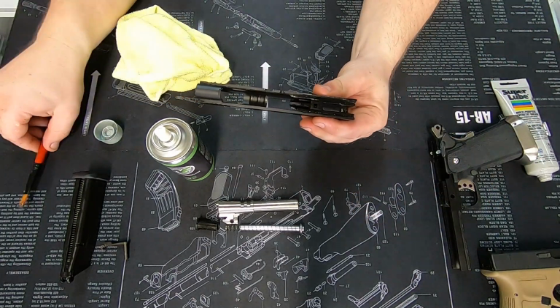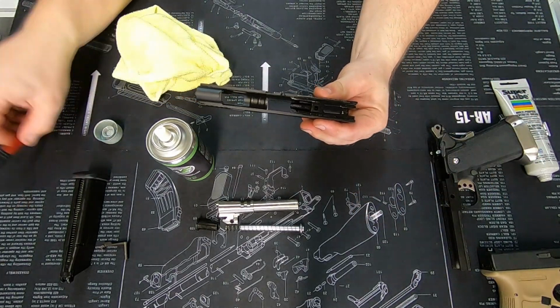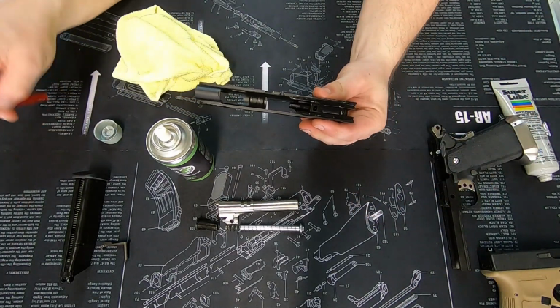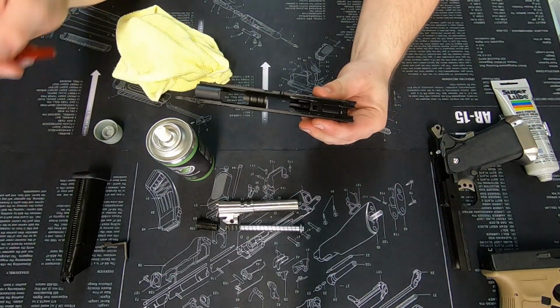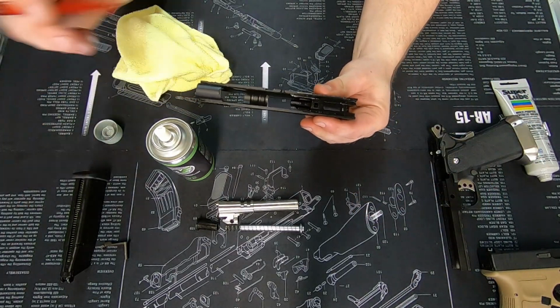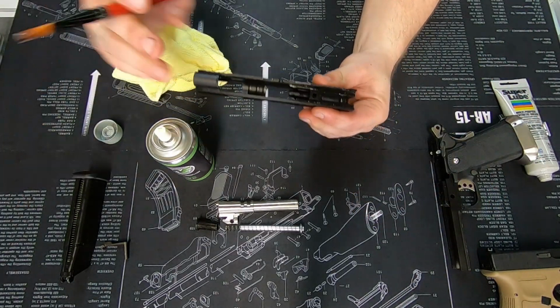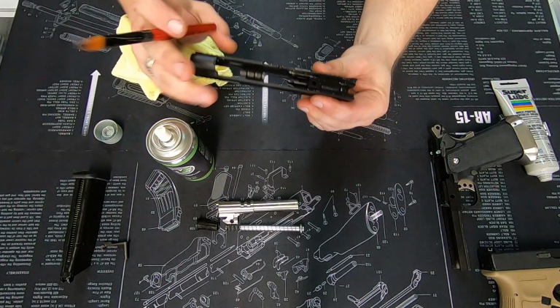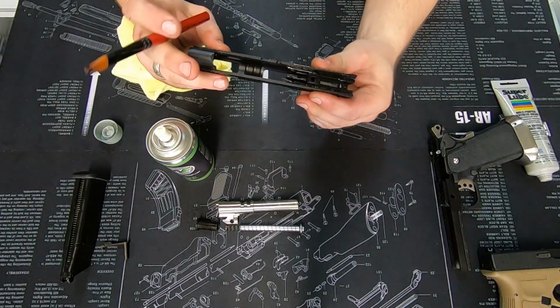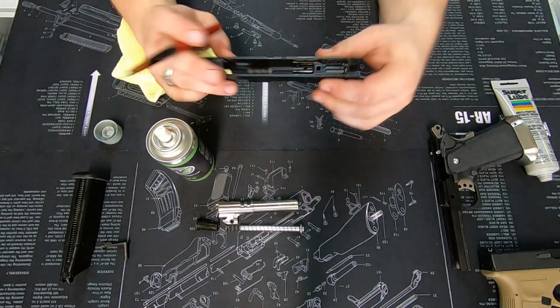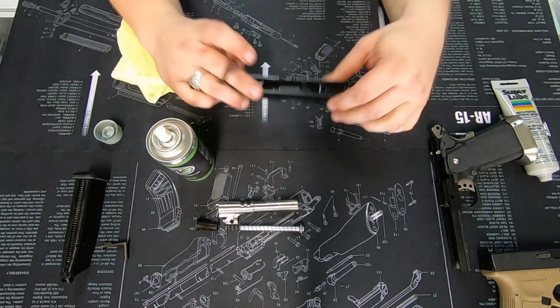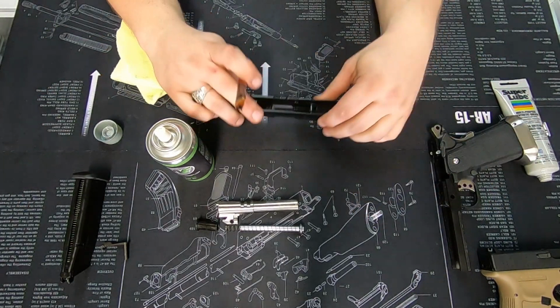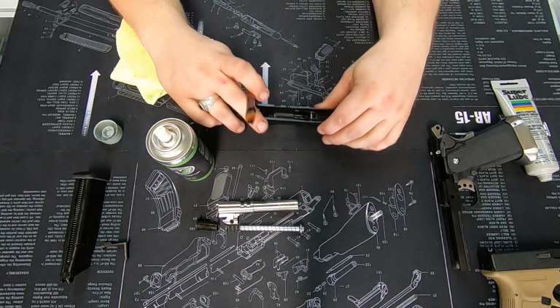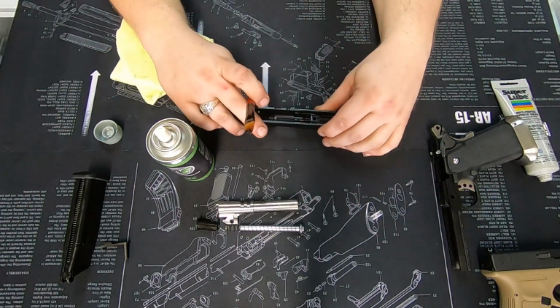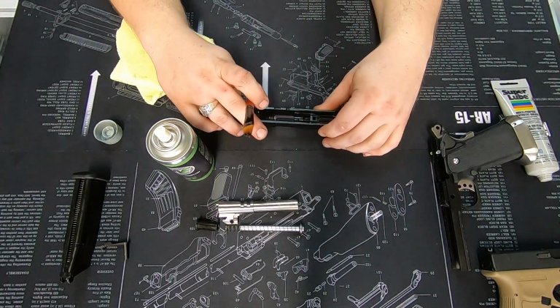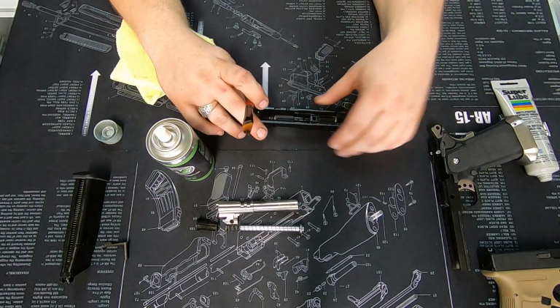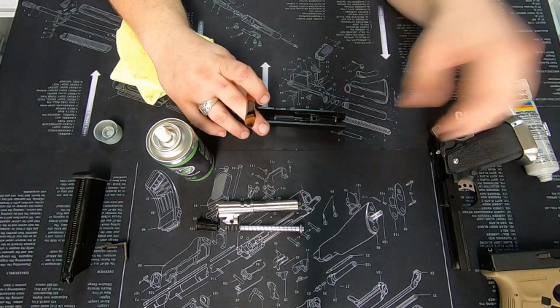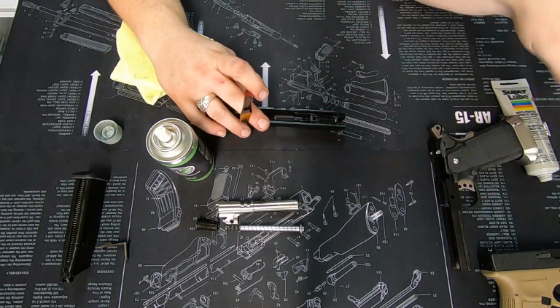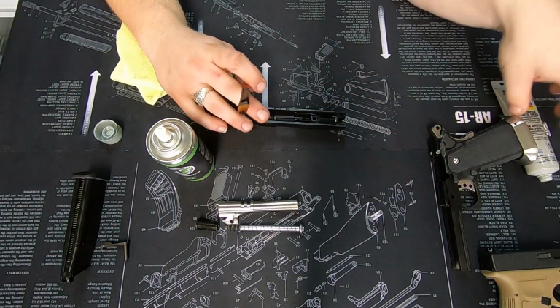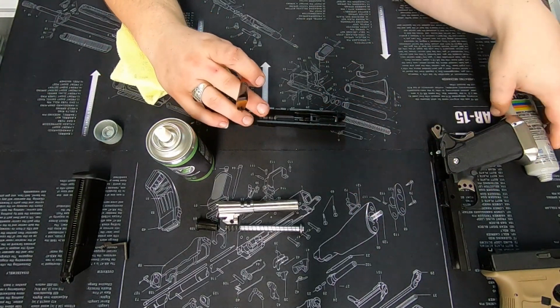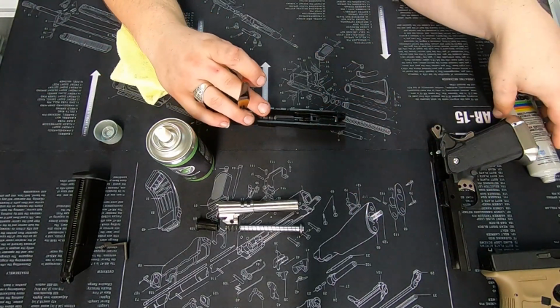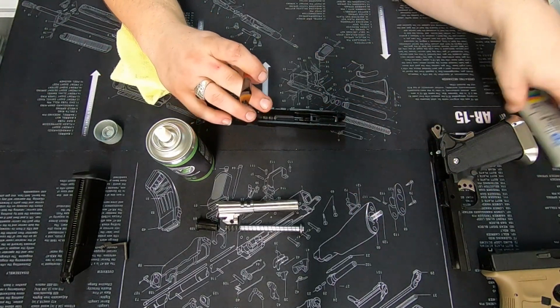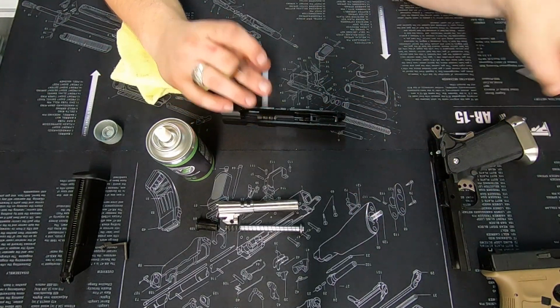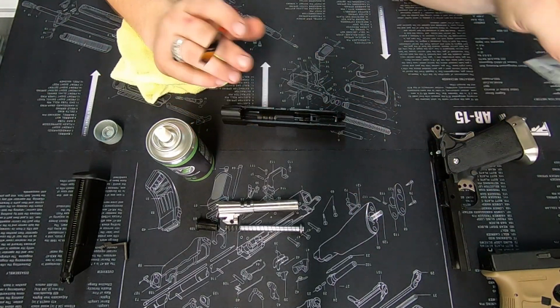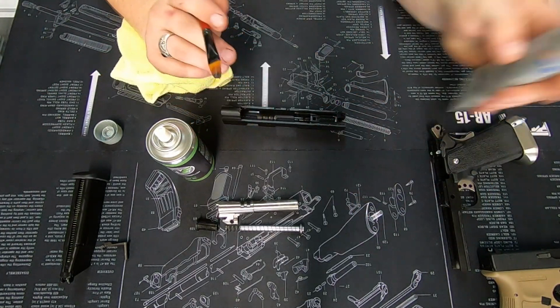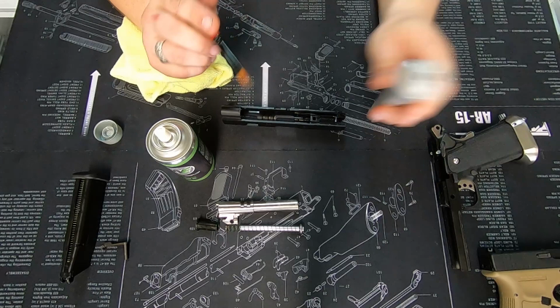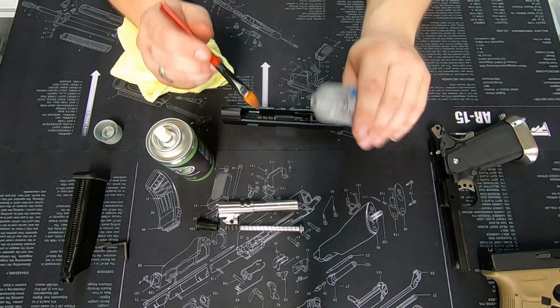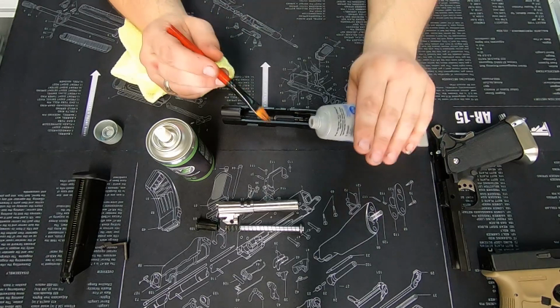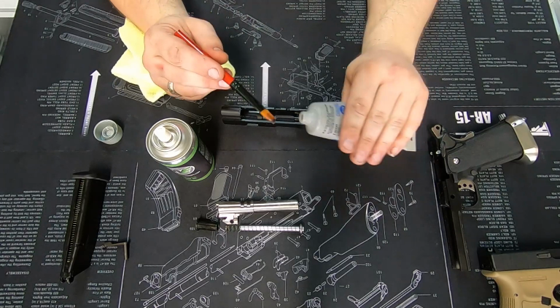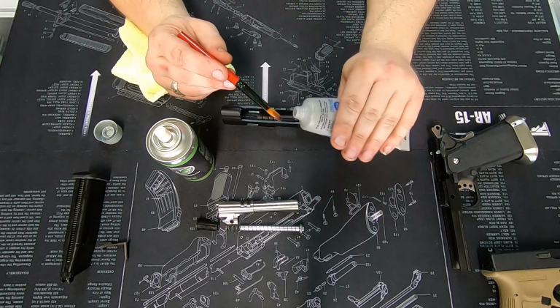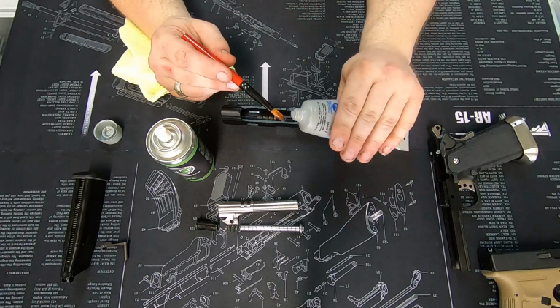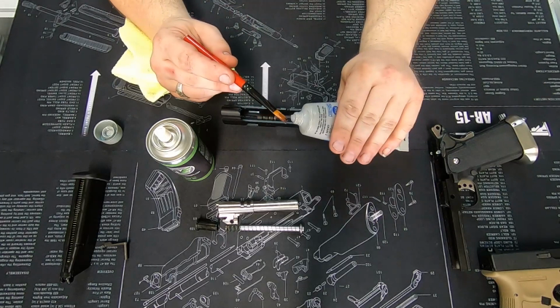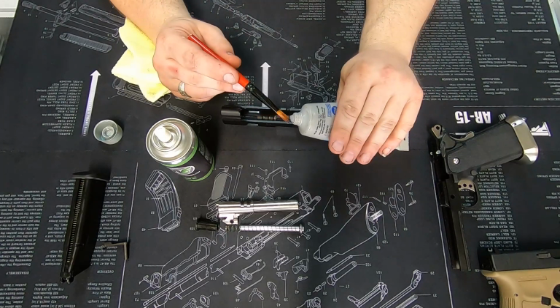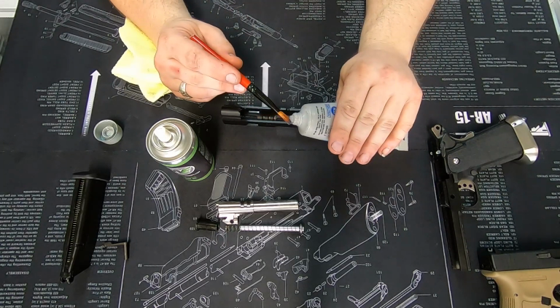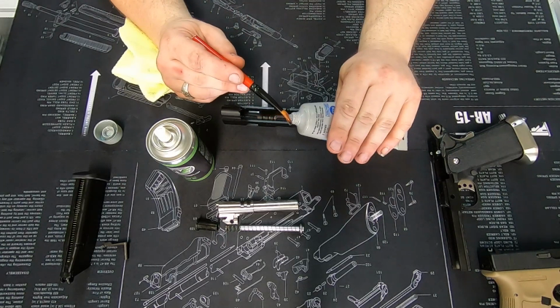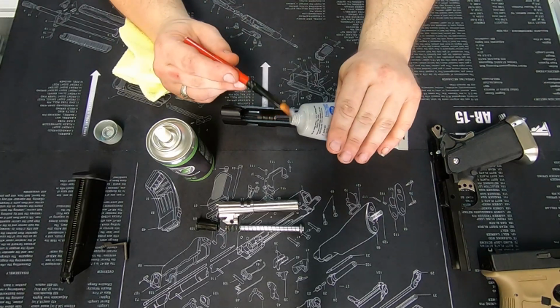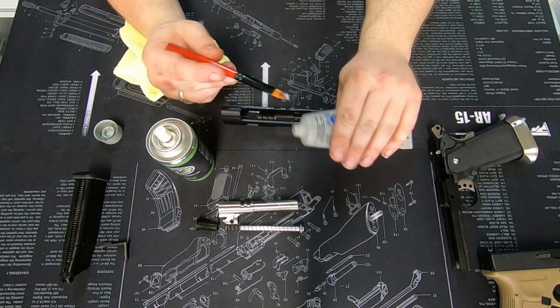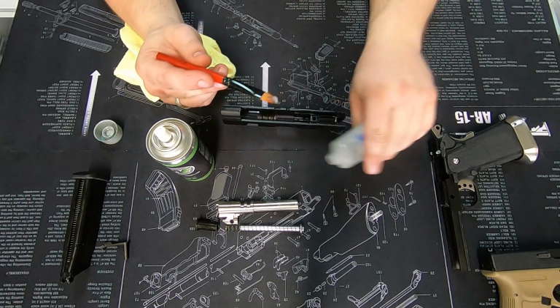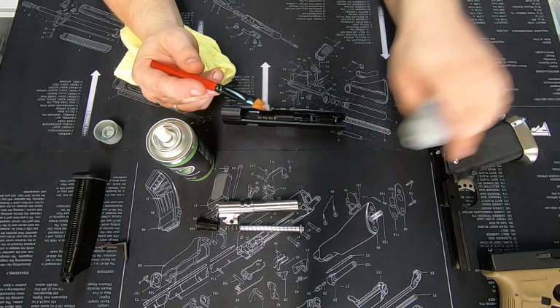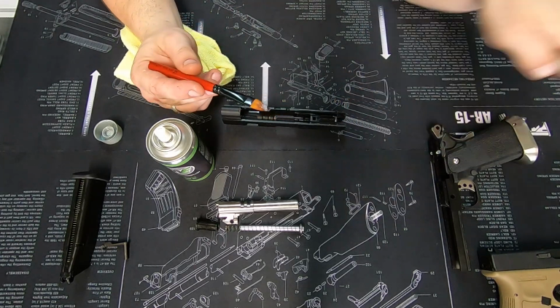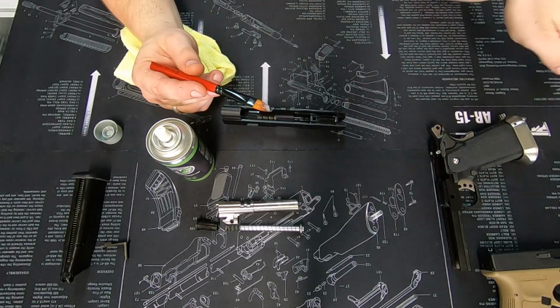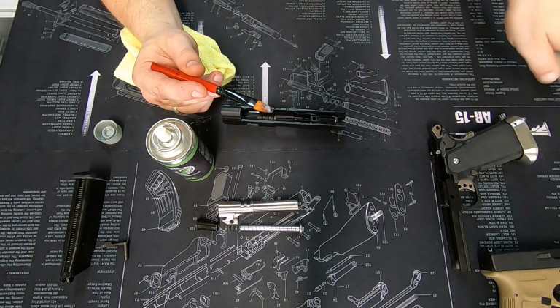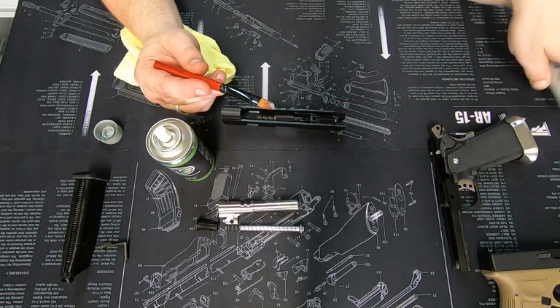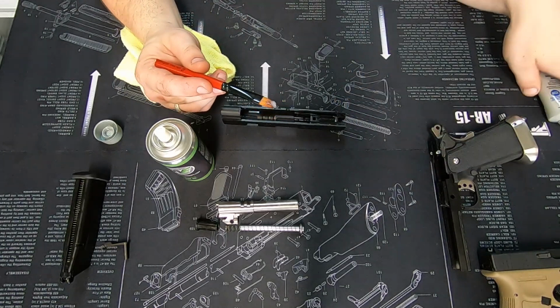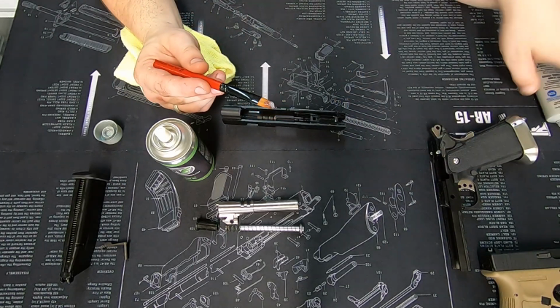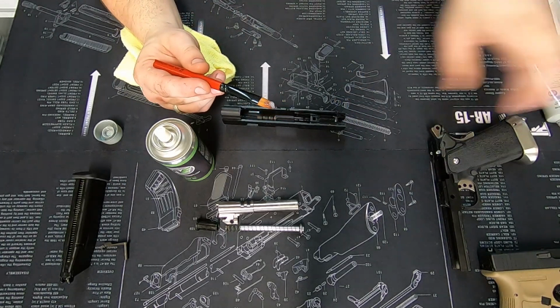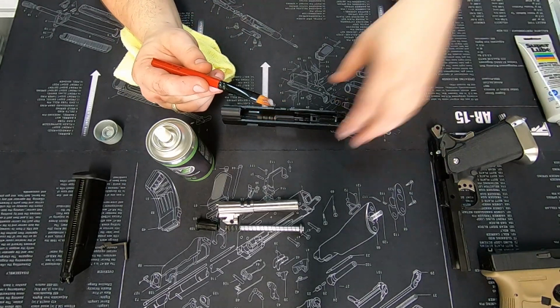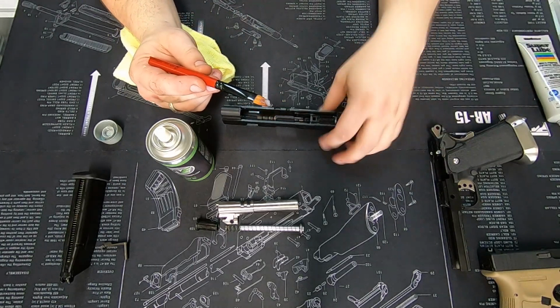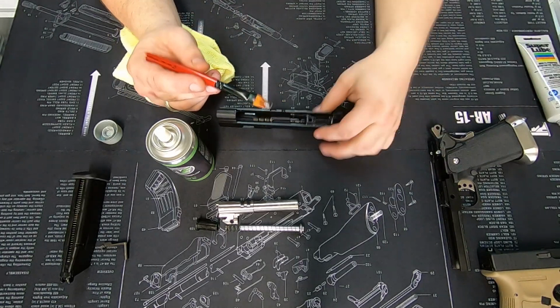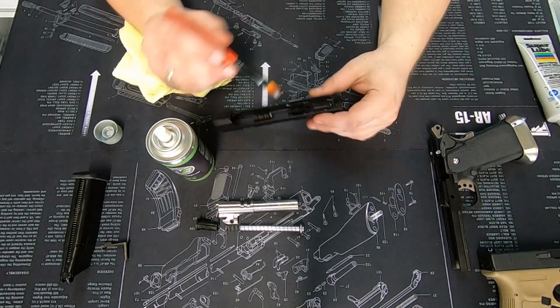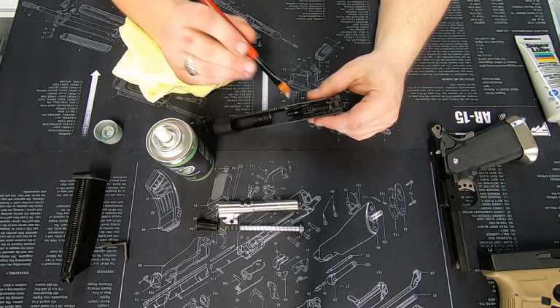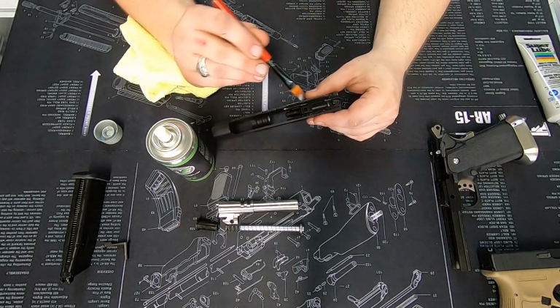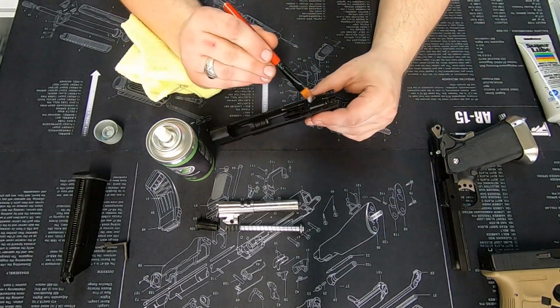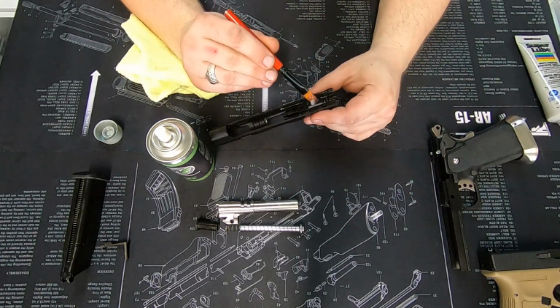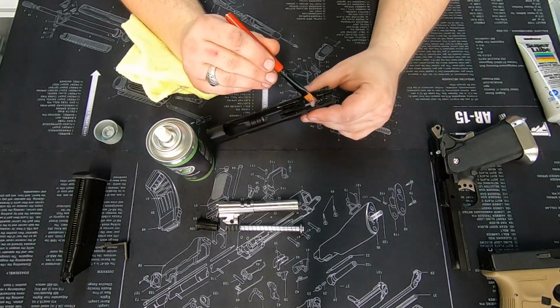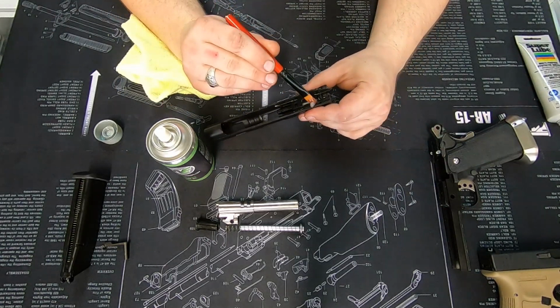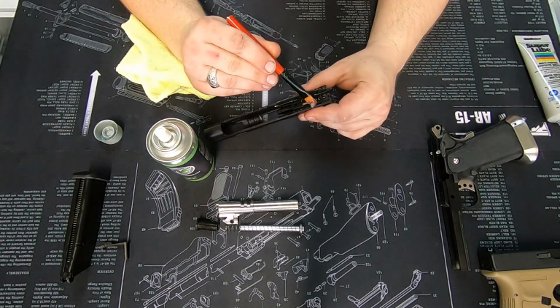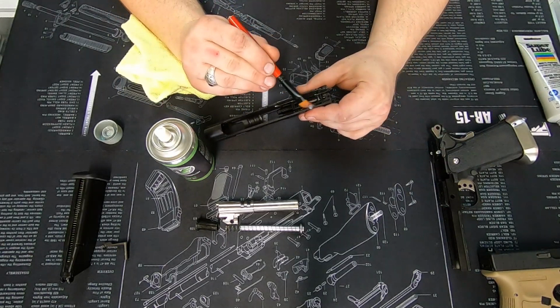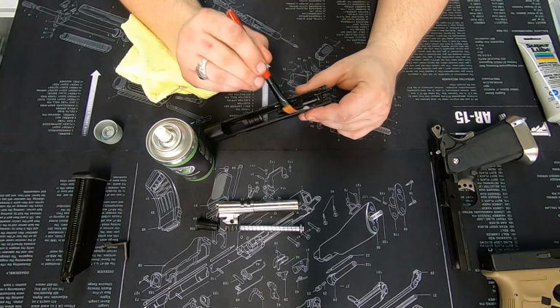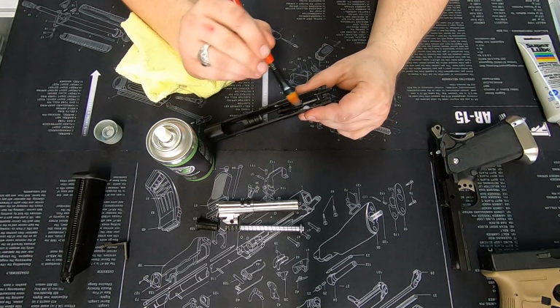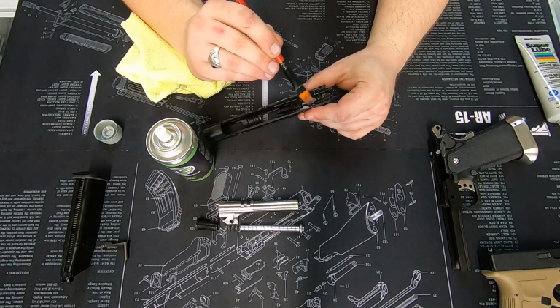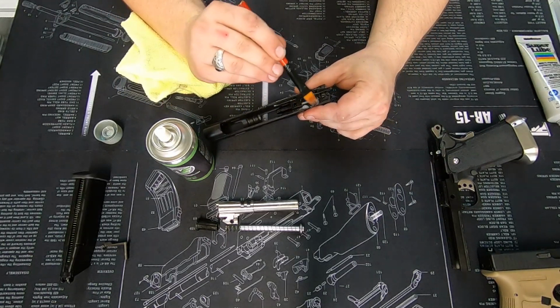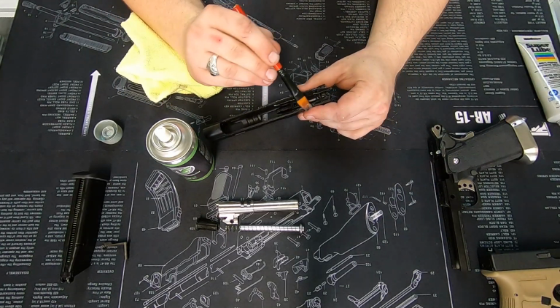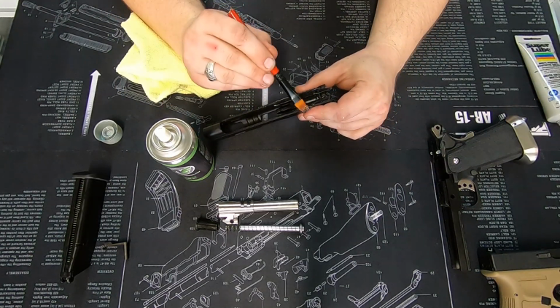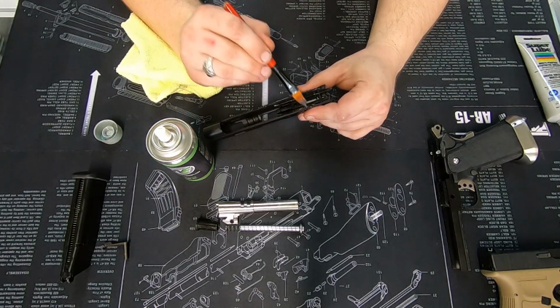Our slide — we do very much the same thing. A little bit more lube and we paint the rails.